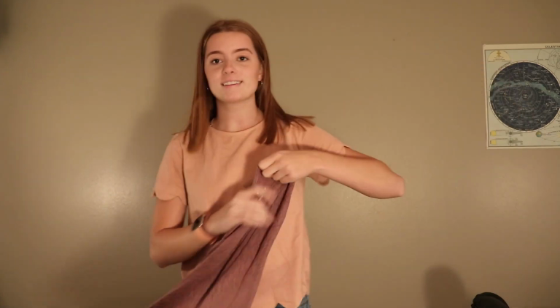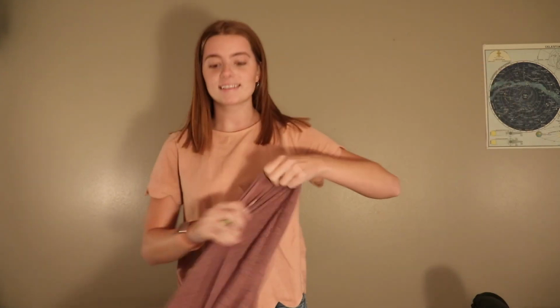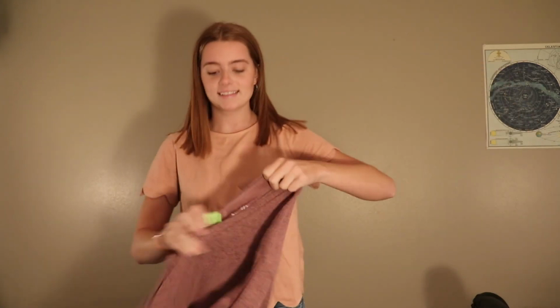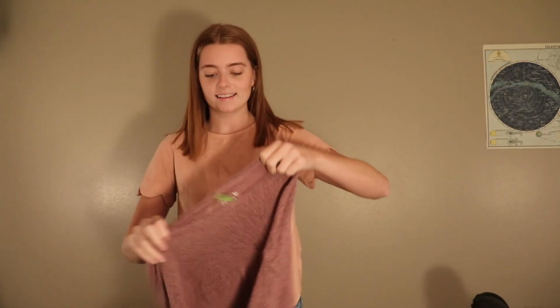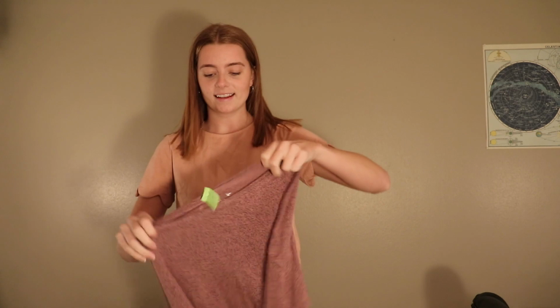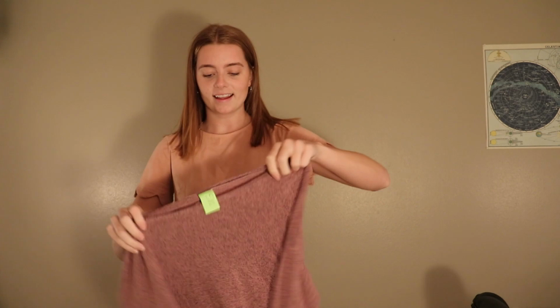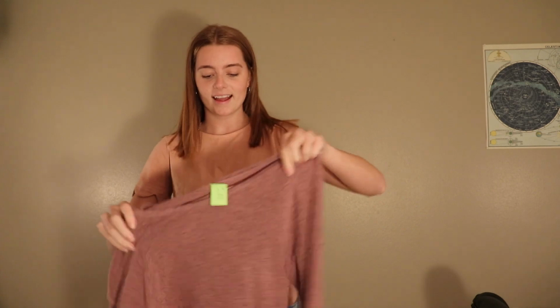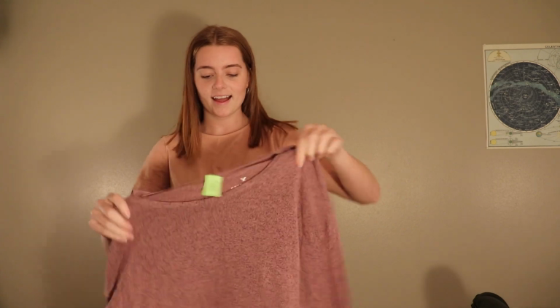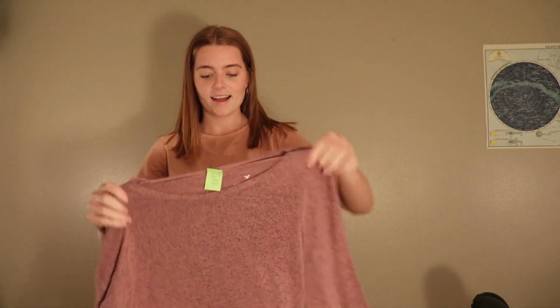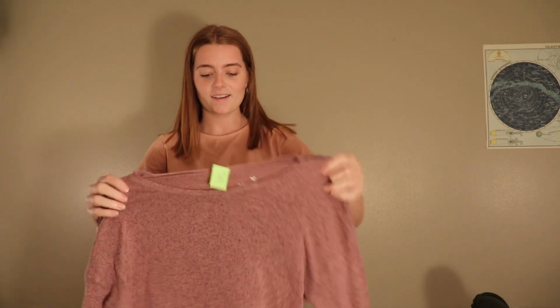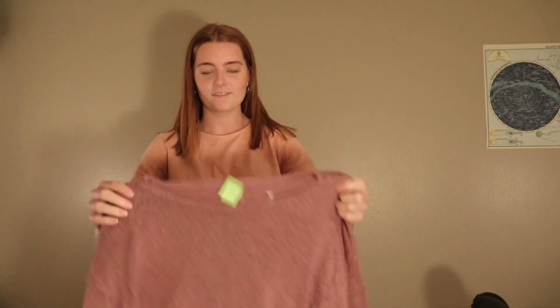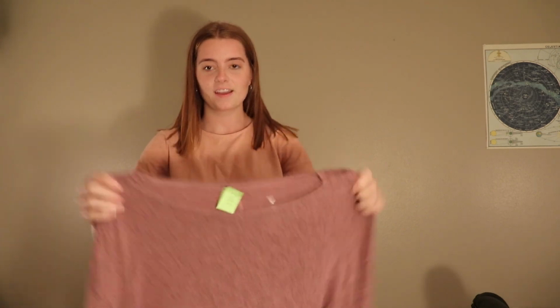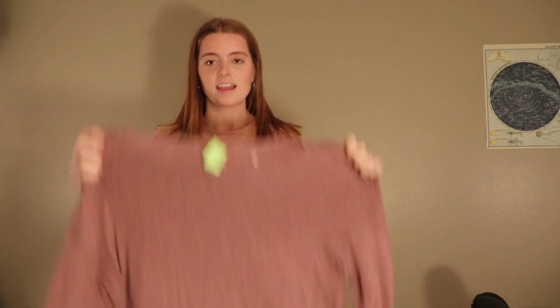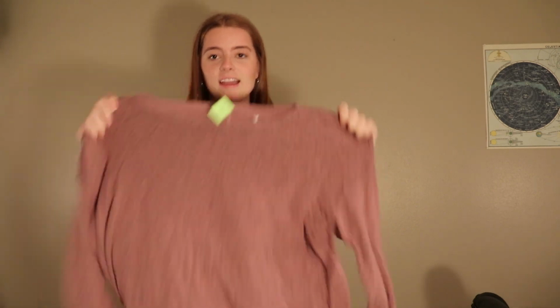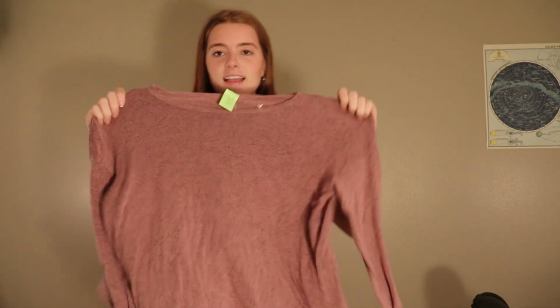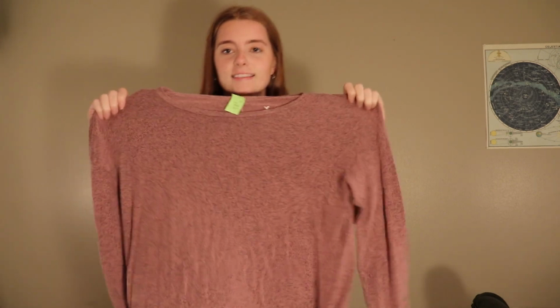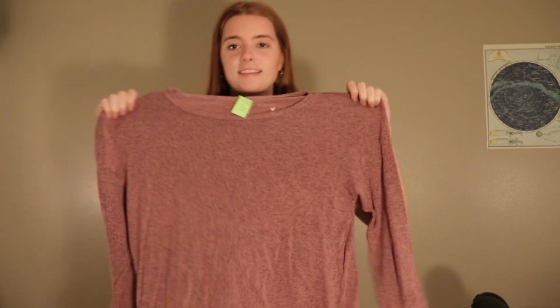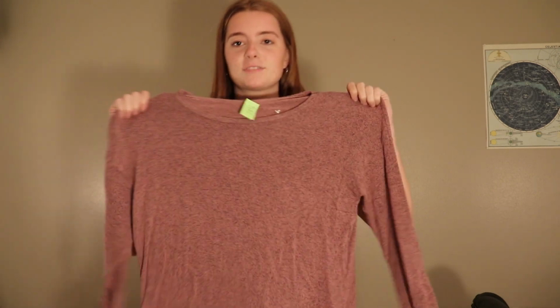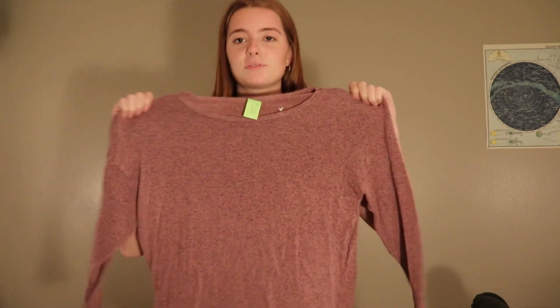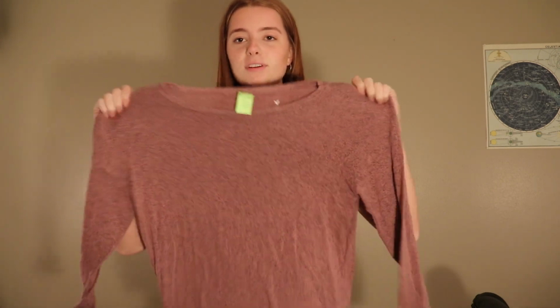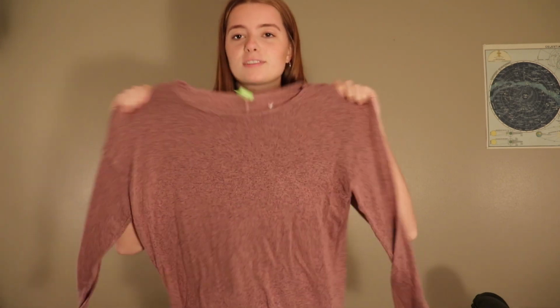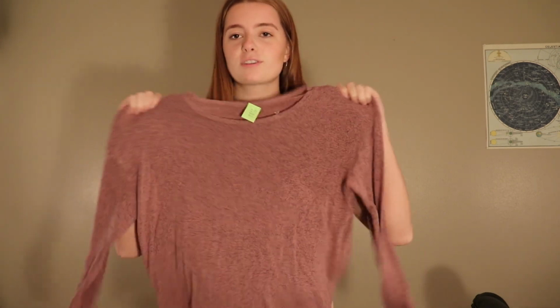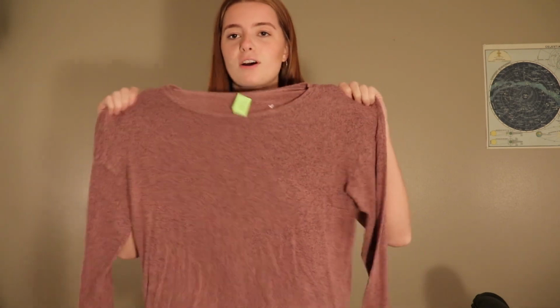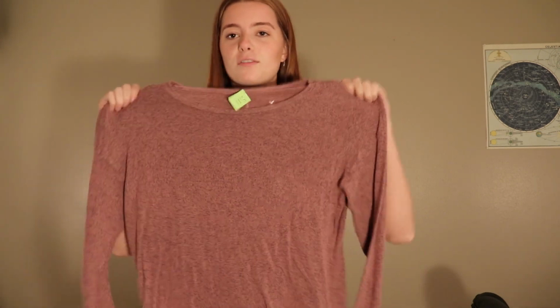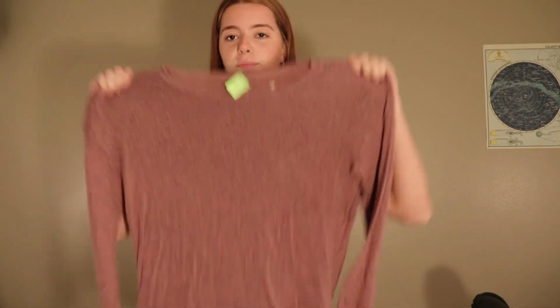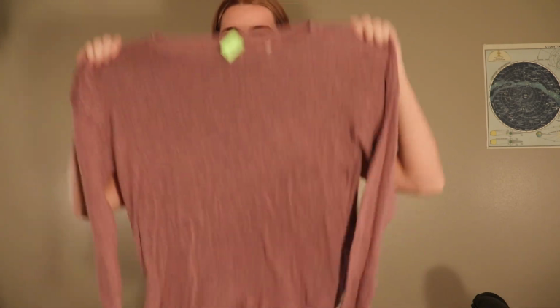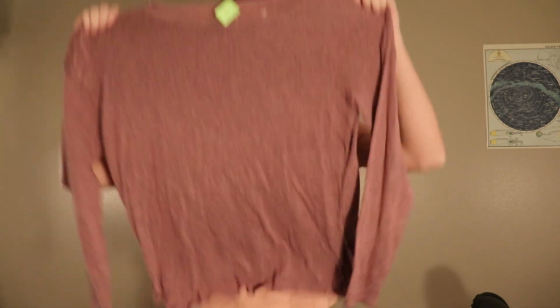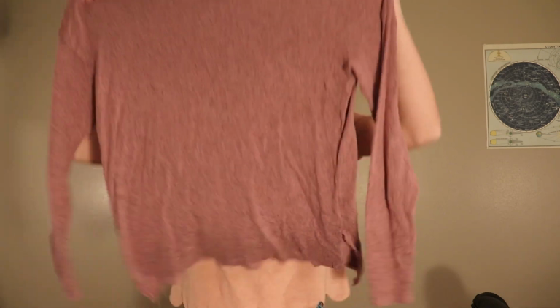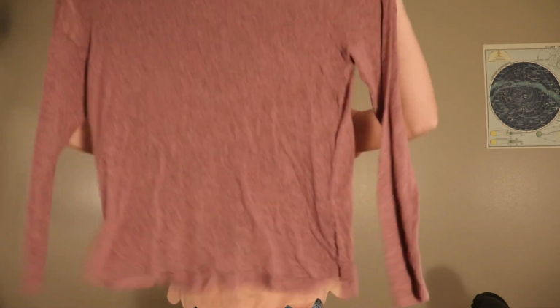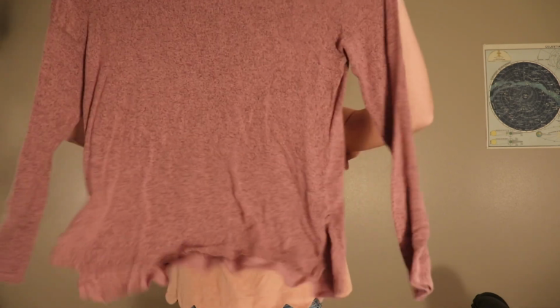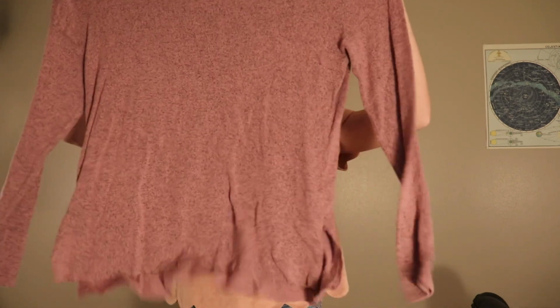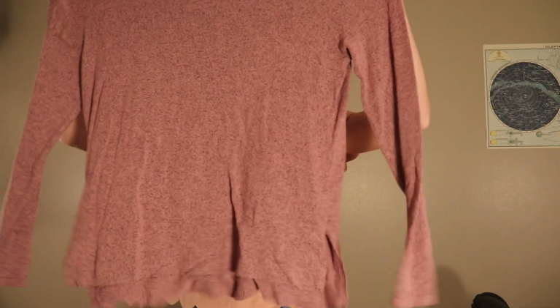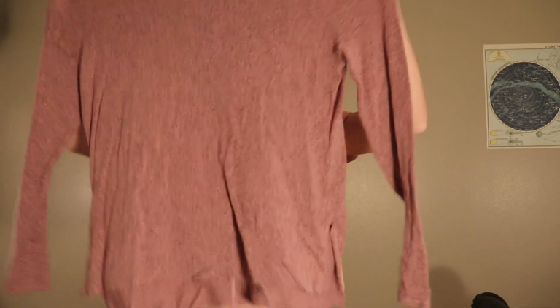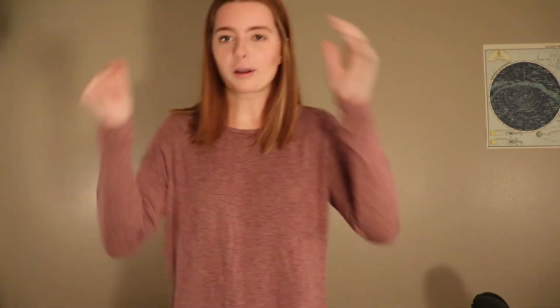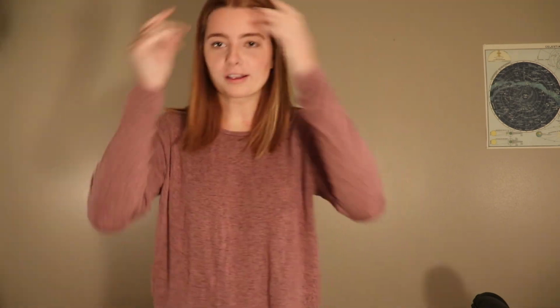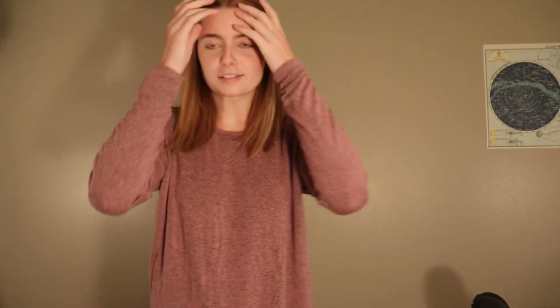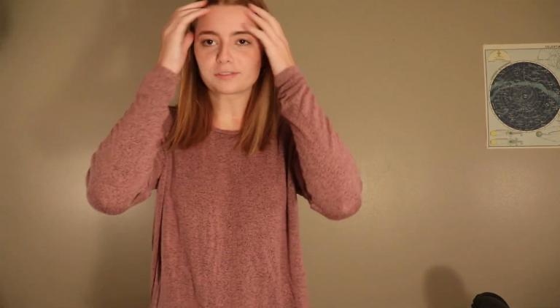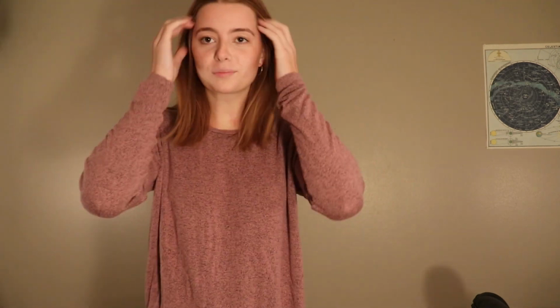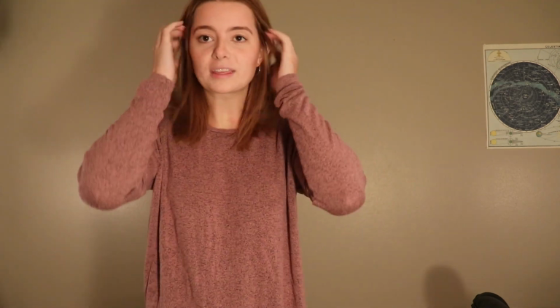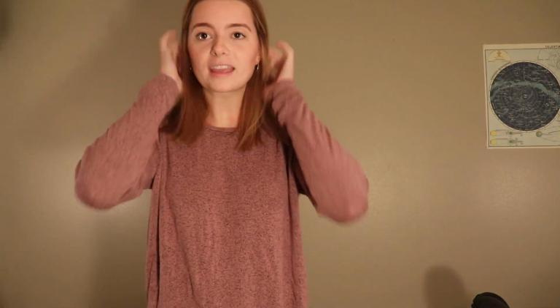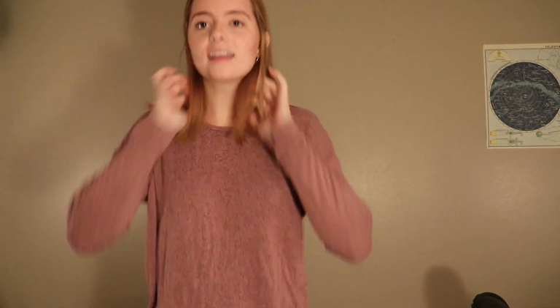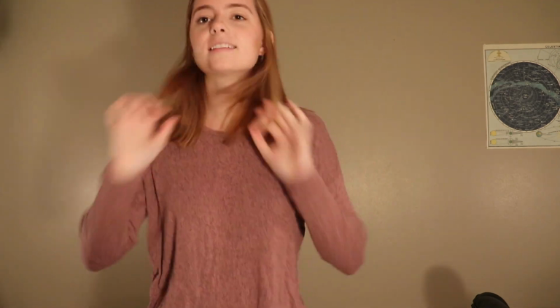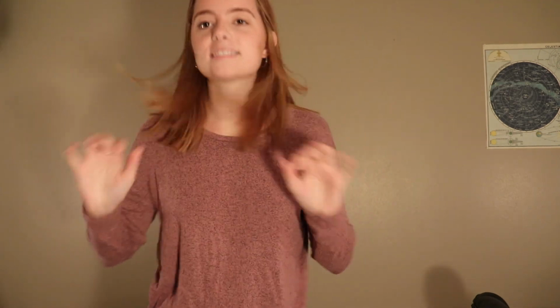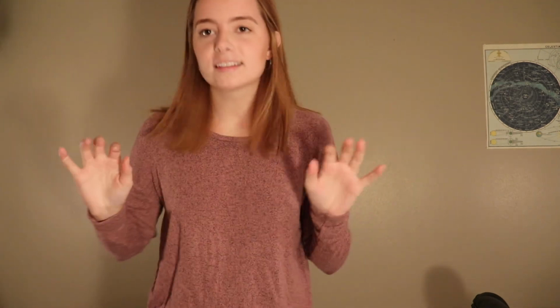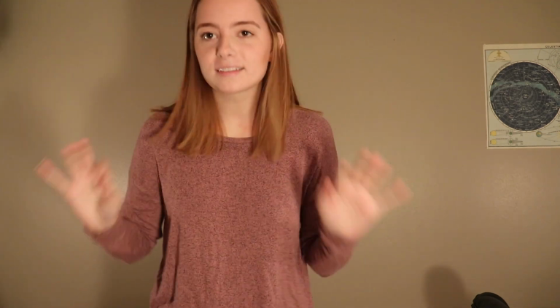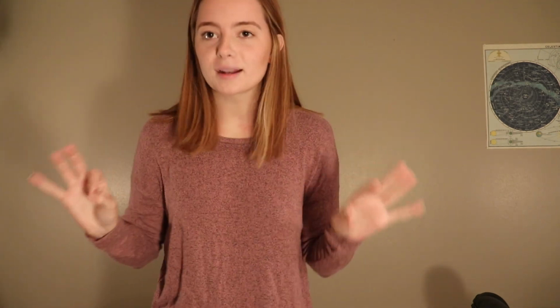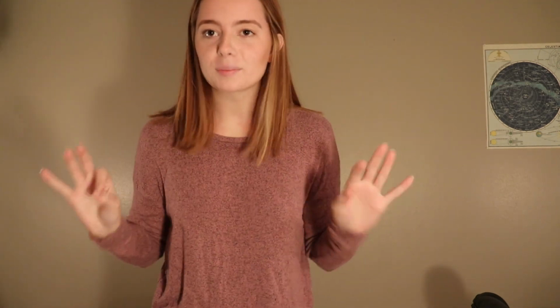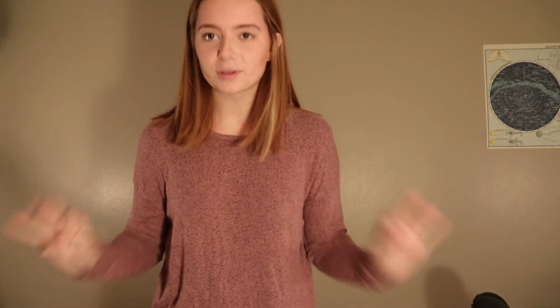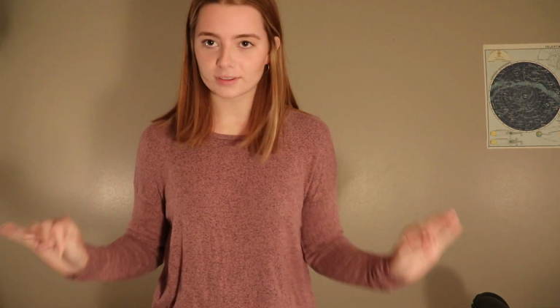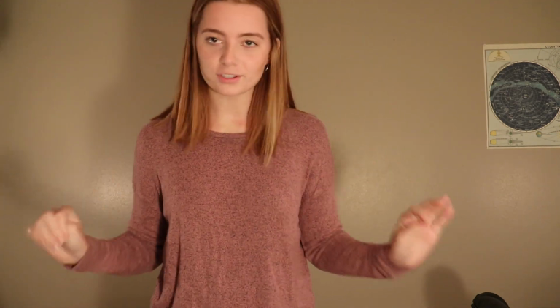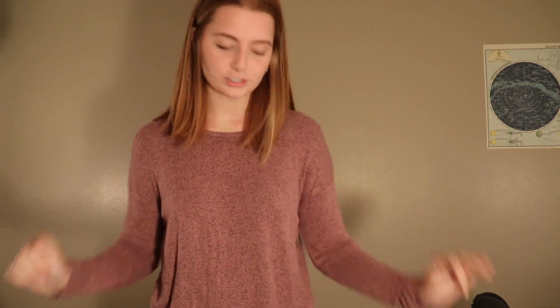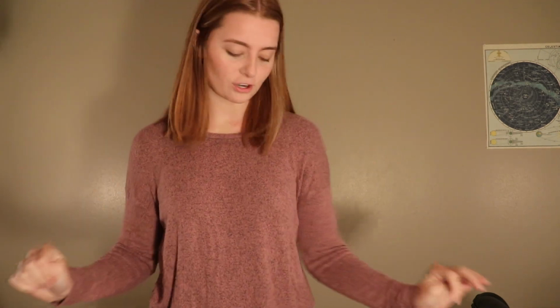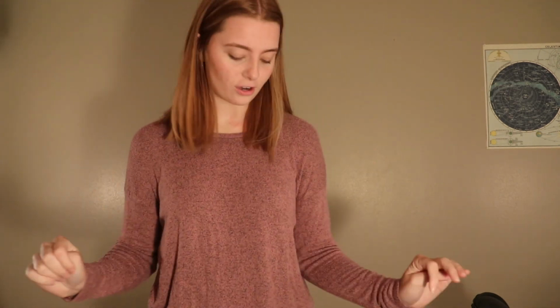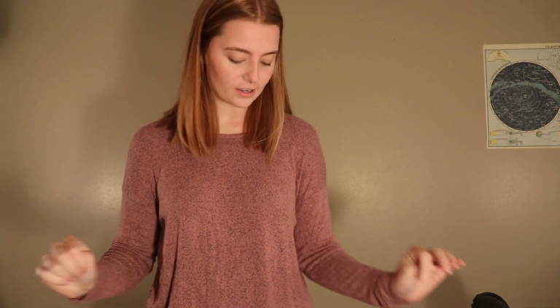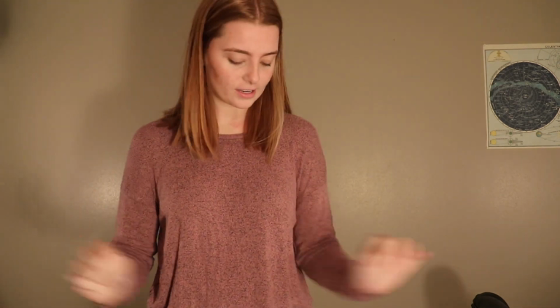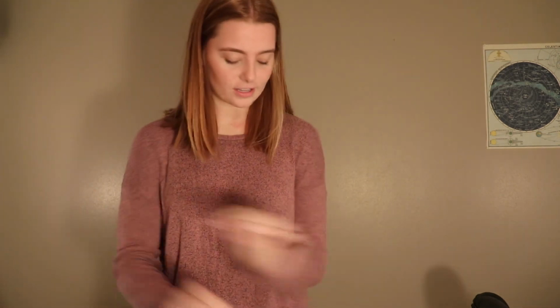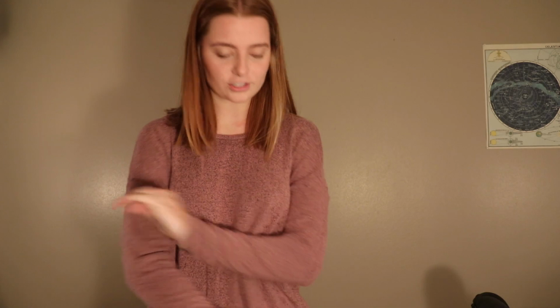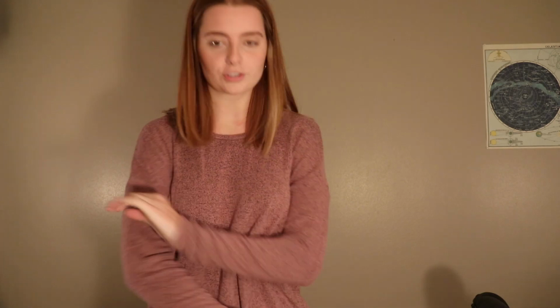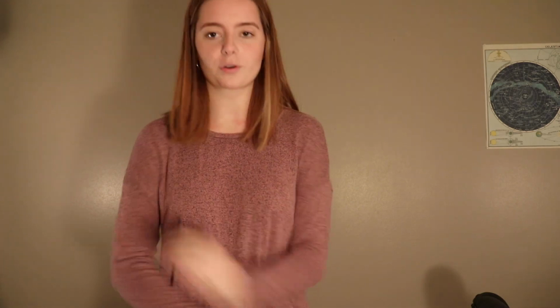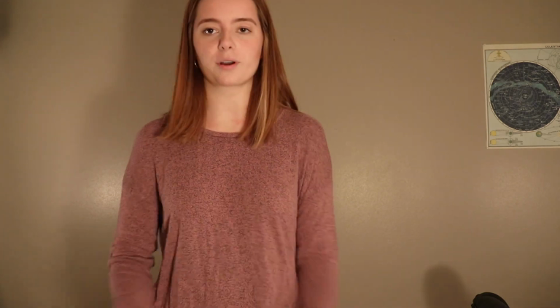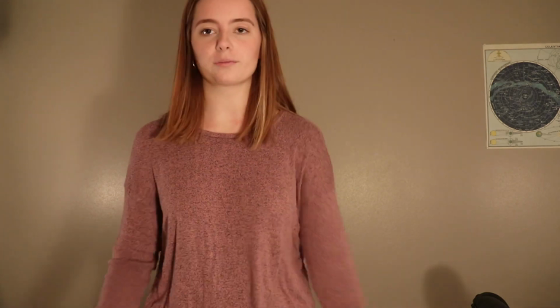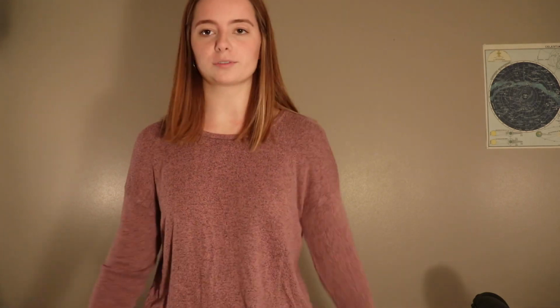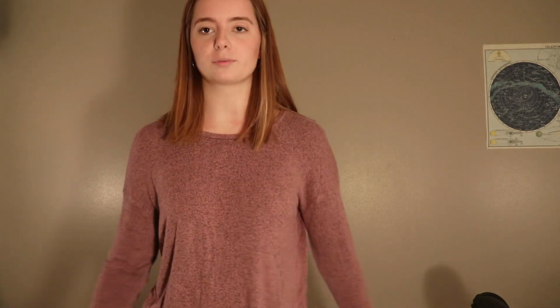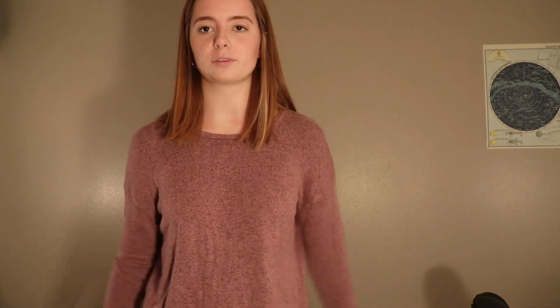The next thing that I have is this really soft purple sweater. From the instant that I put this shirt on, it is so comfortable.